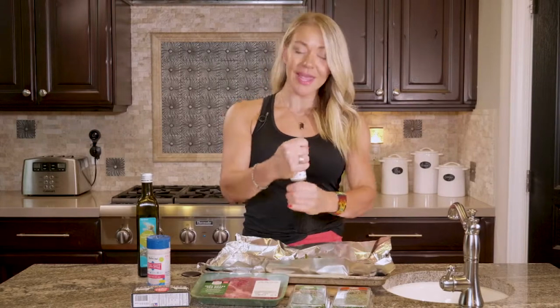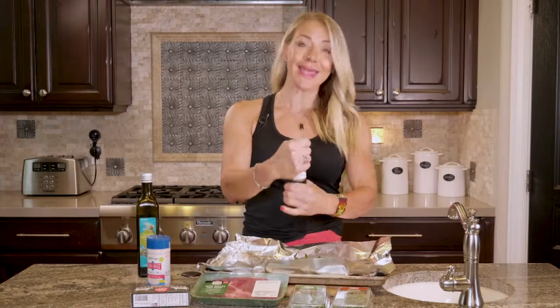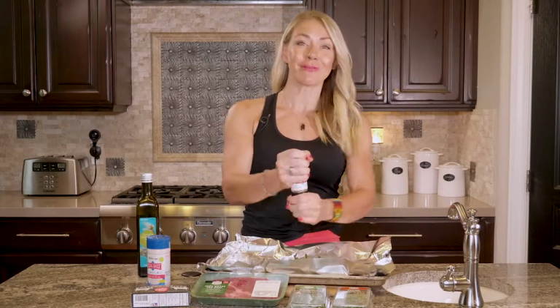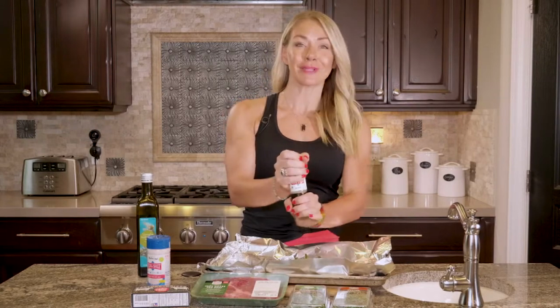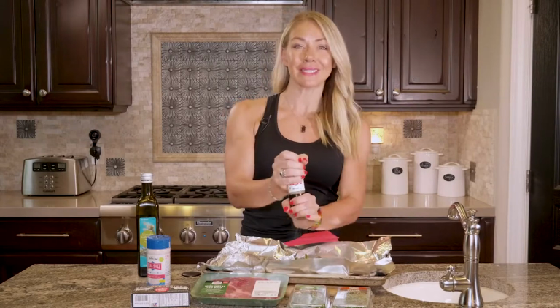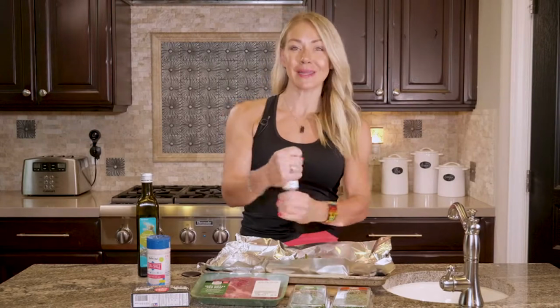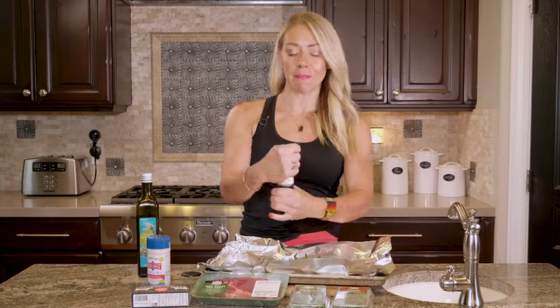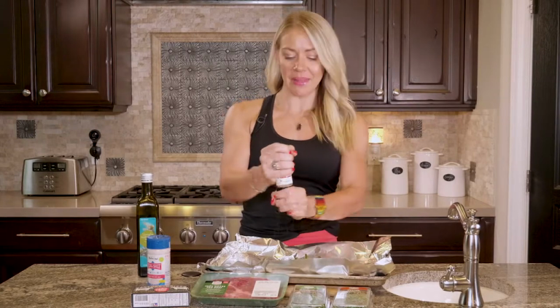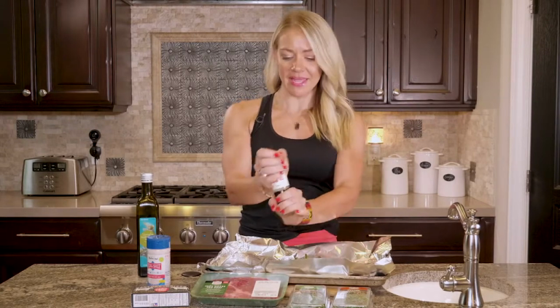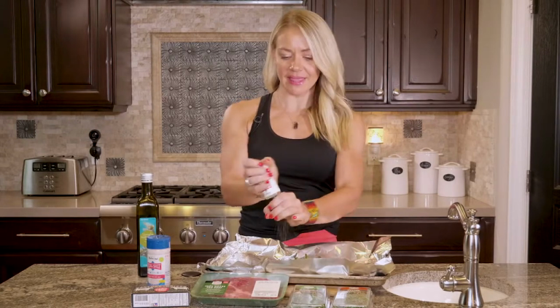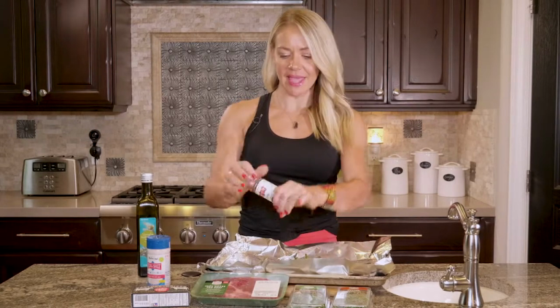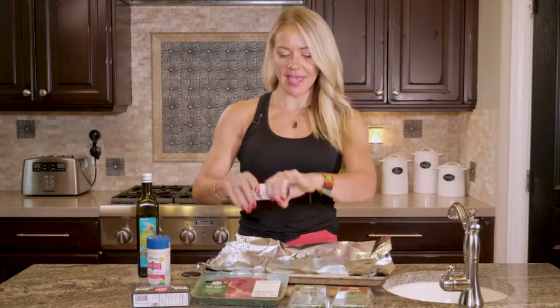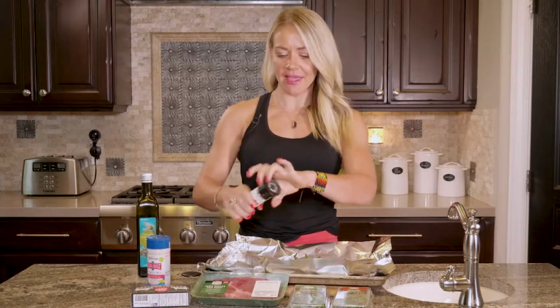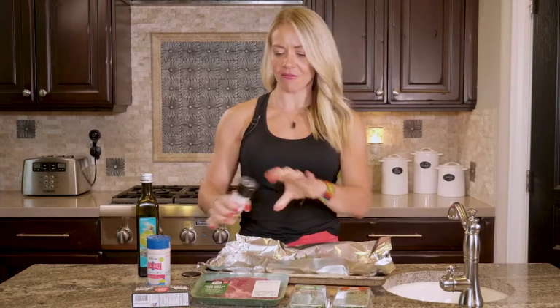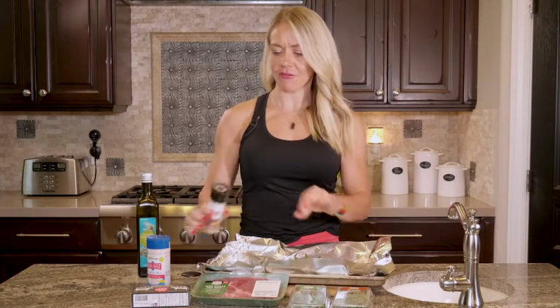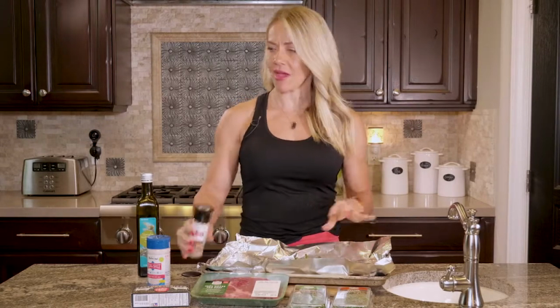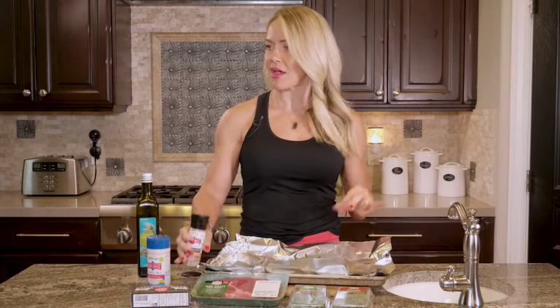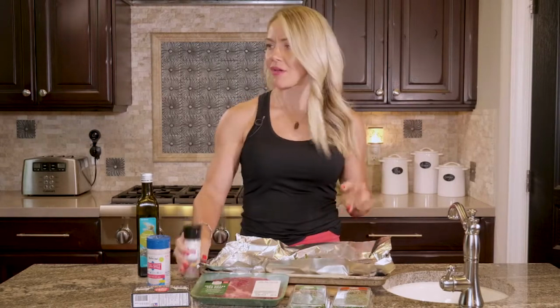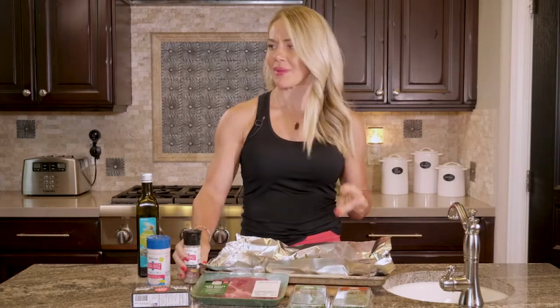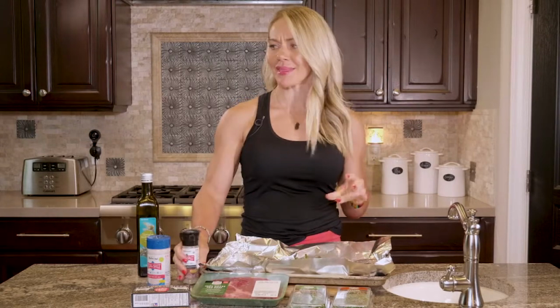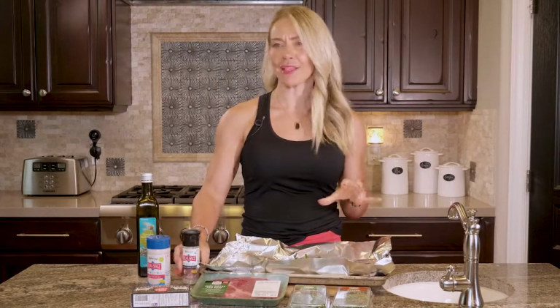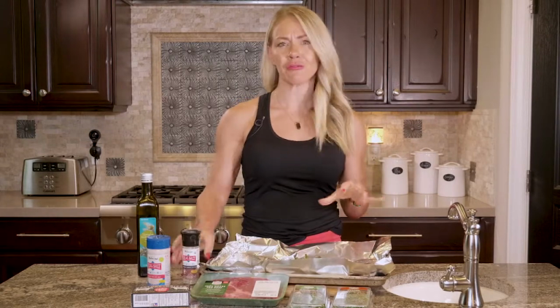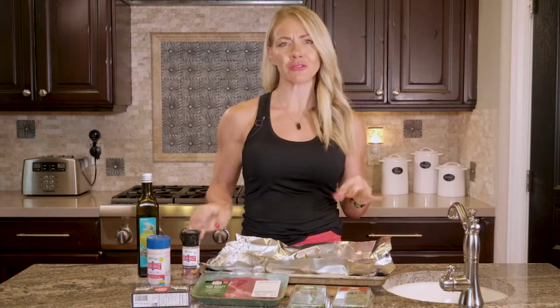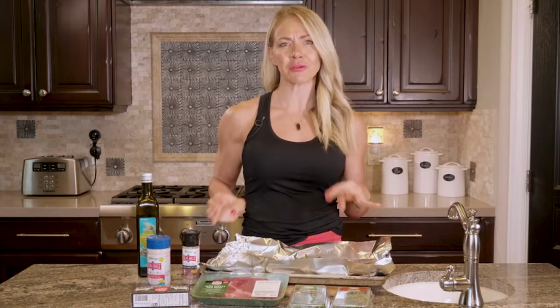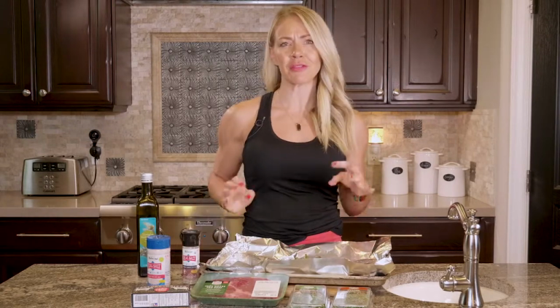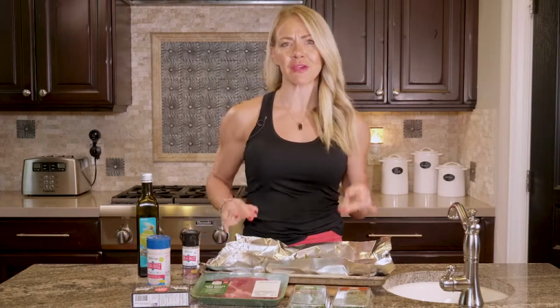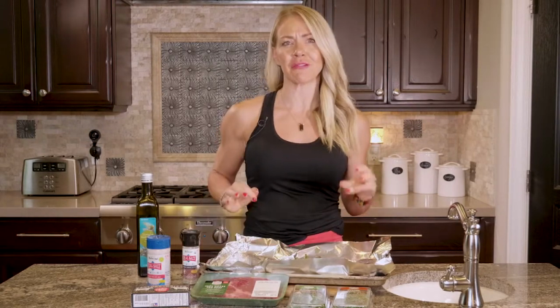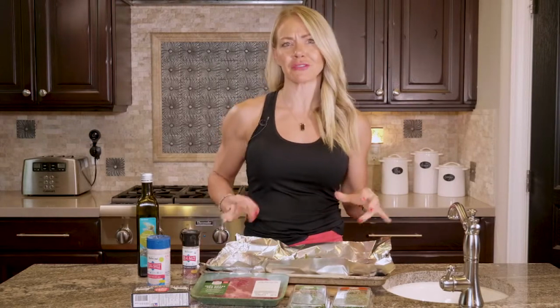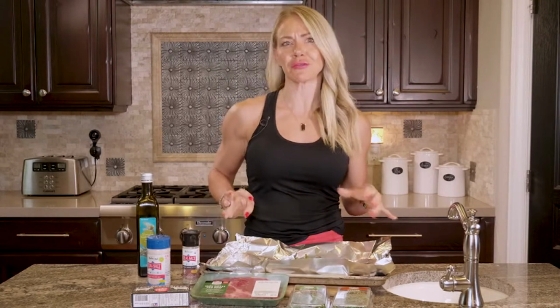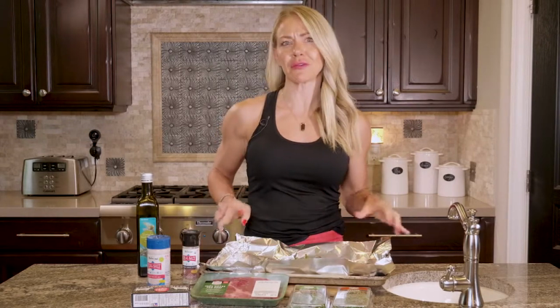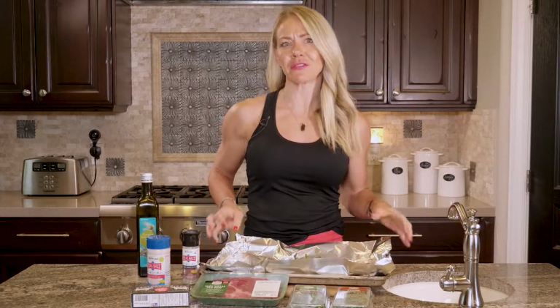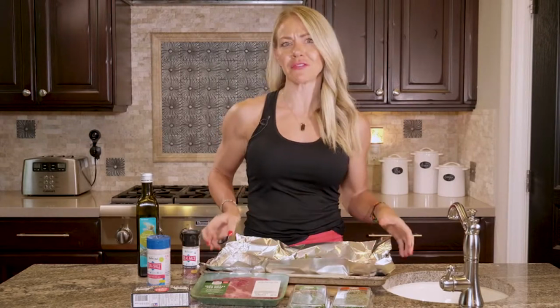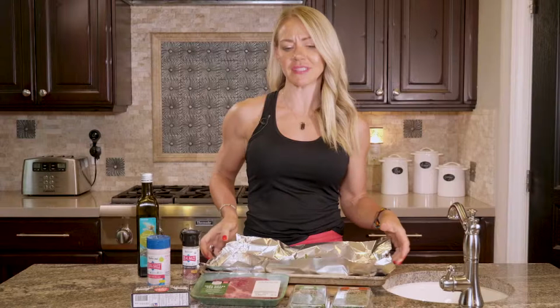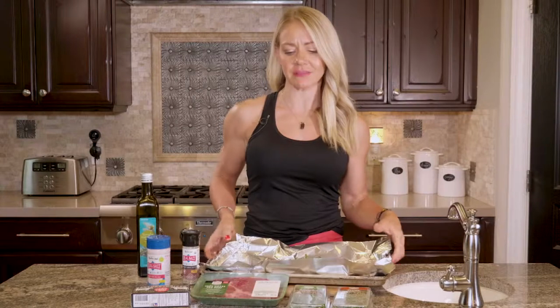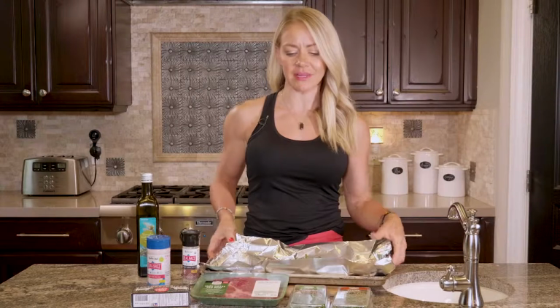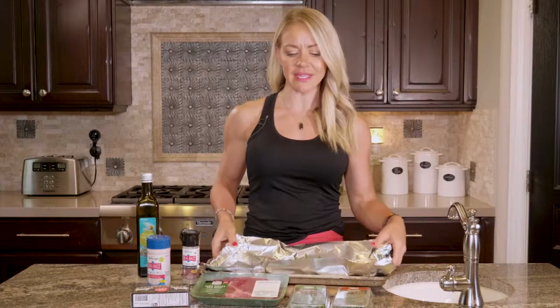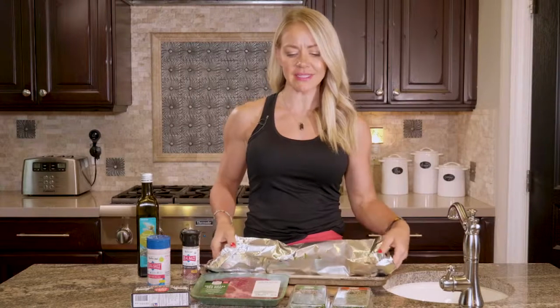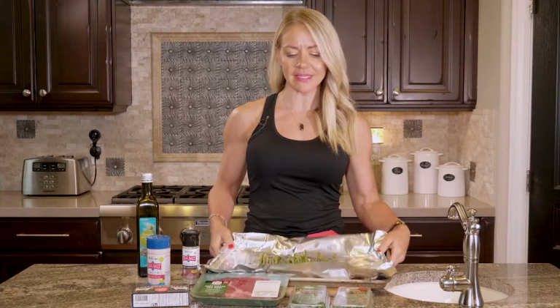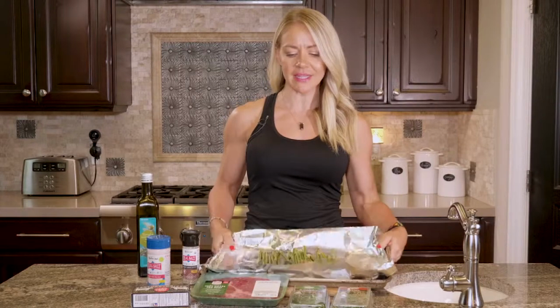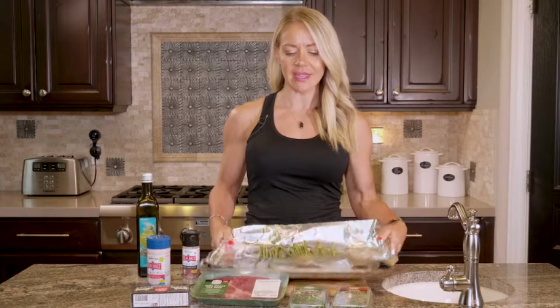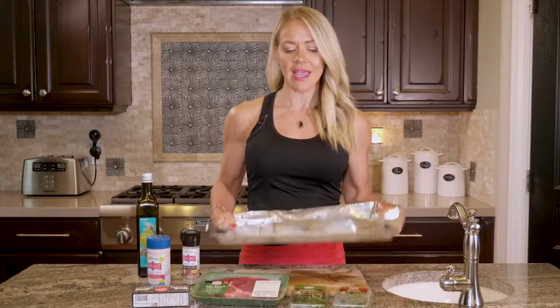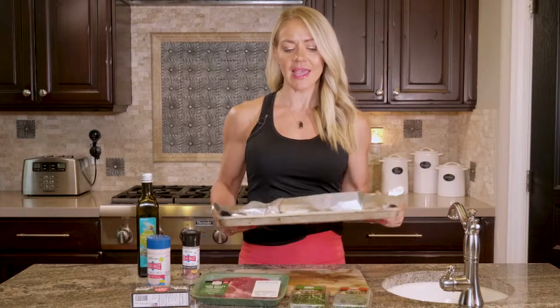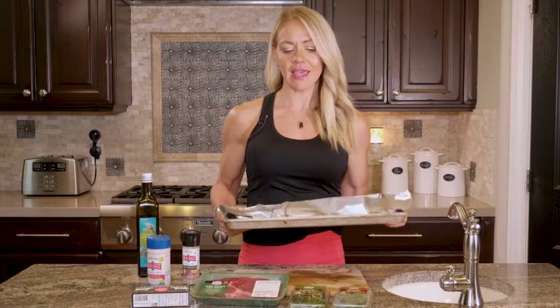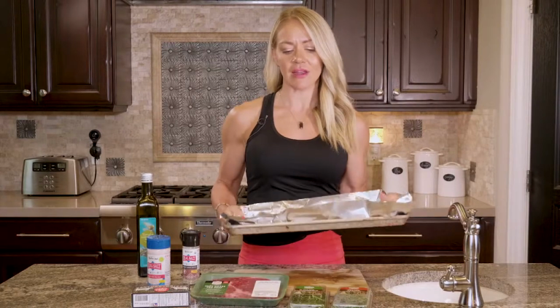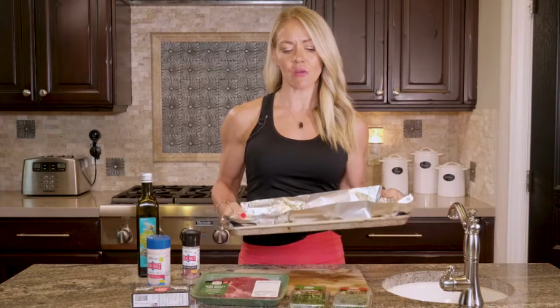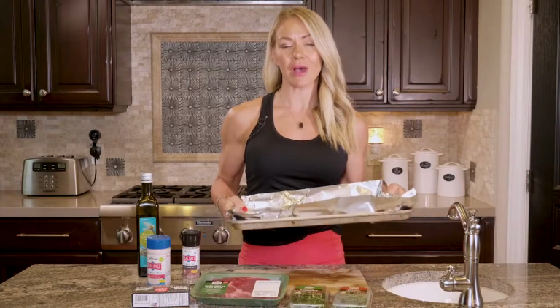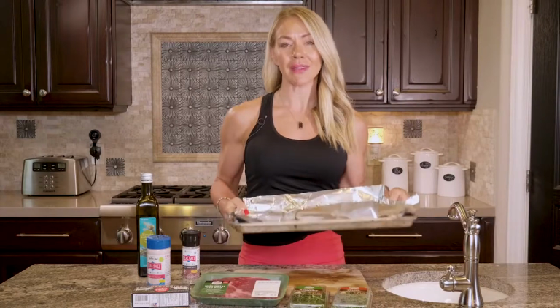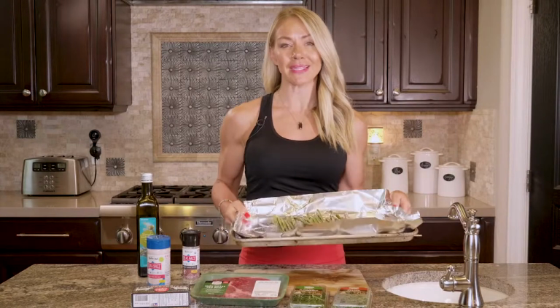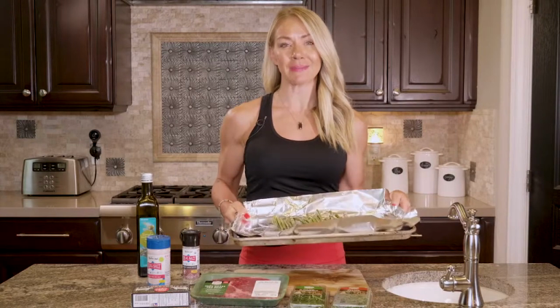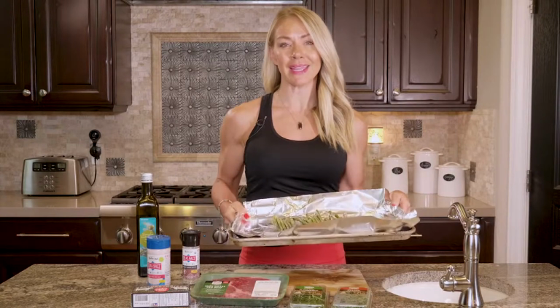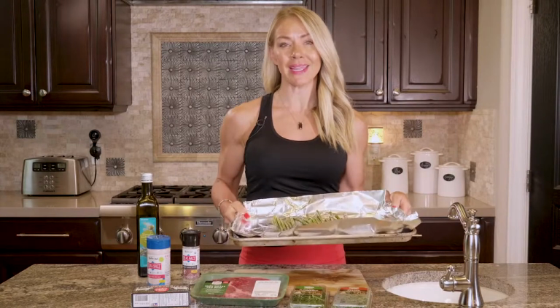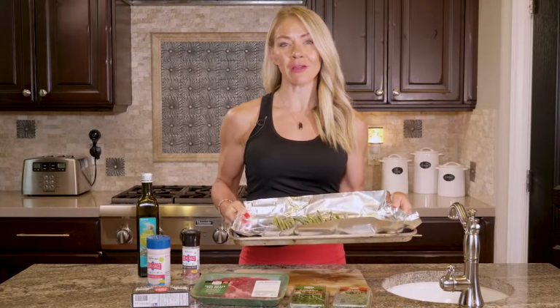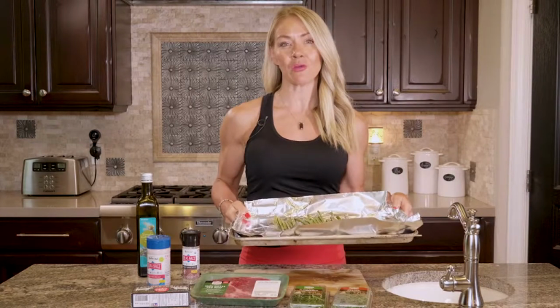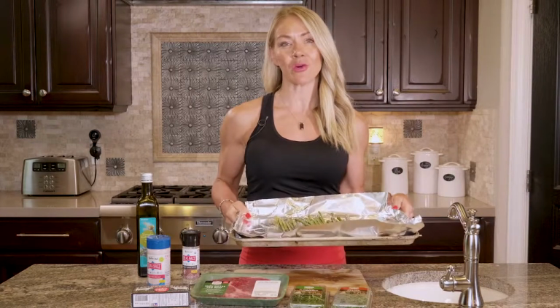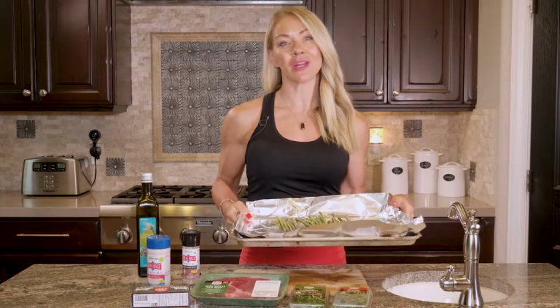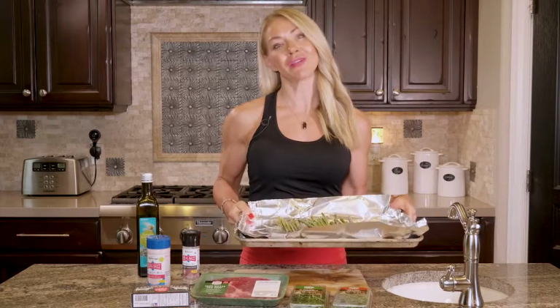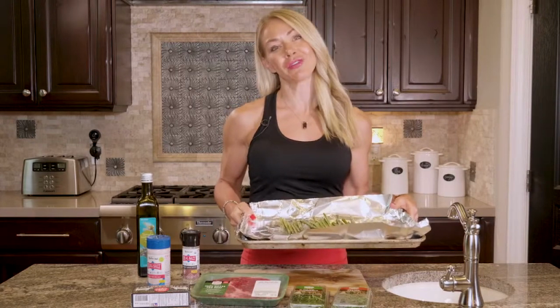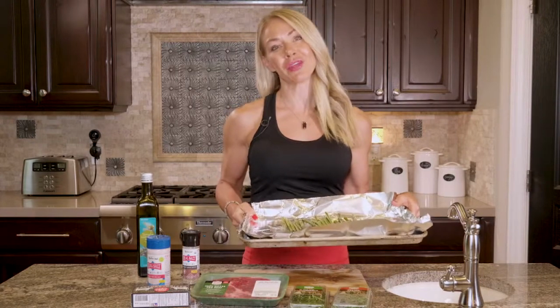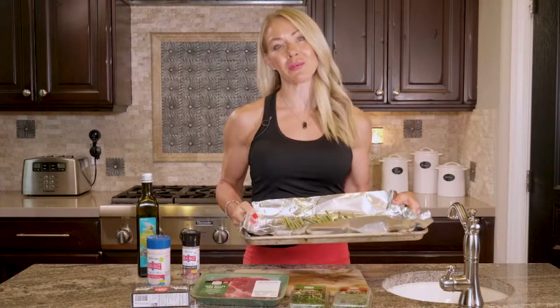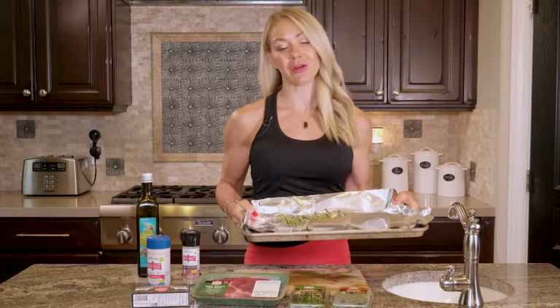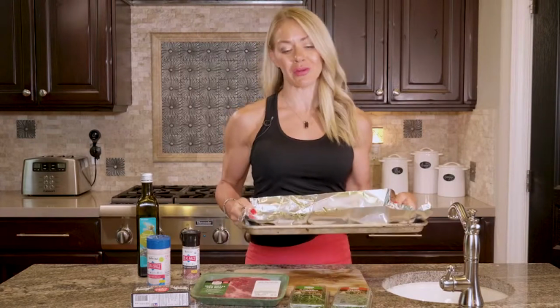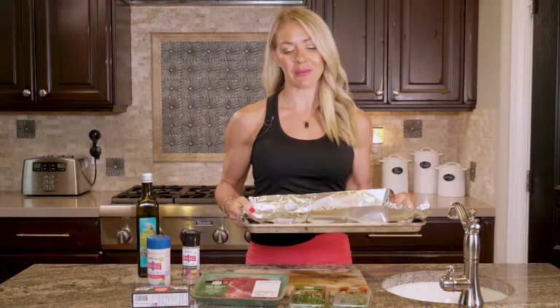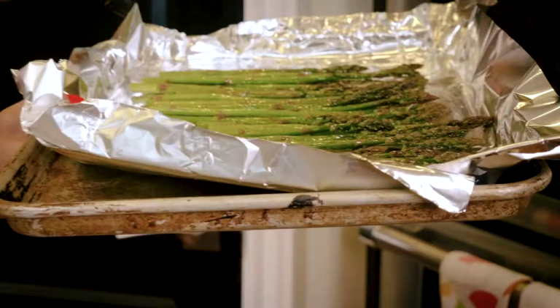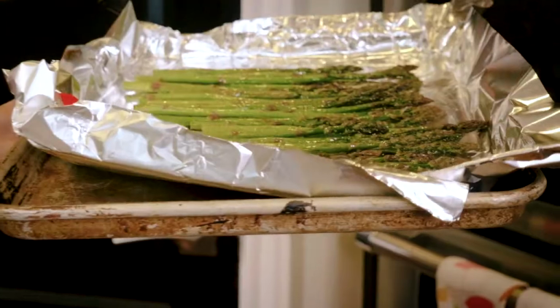Then we're just going to bake that at 425 for 12 to 15 minutes. And while that's baking, we're going to grill up our ribeye.